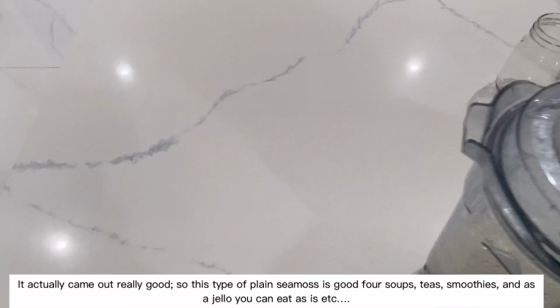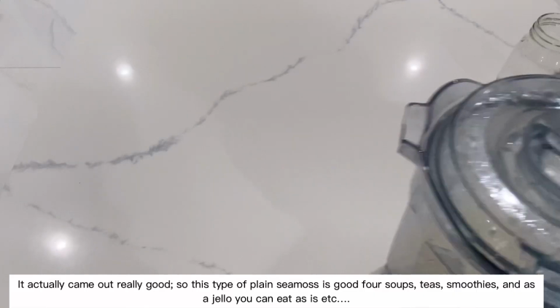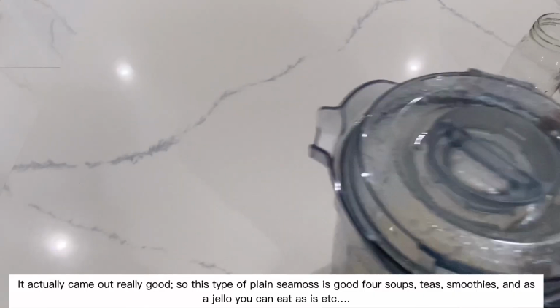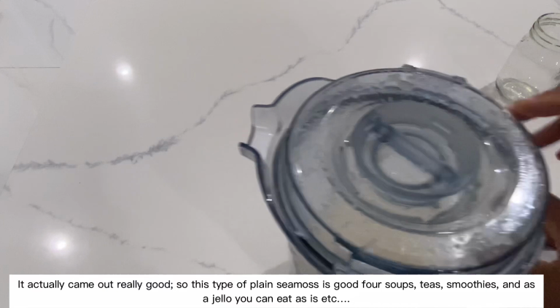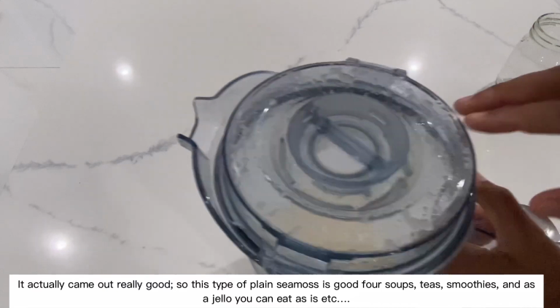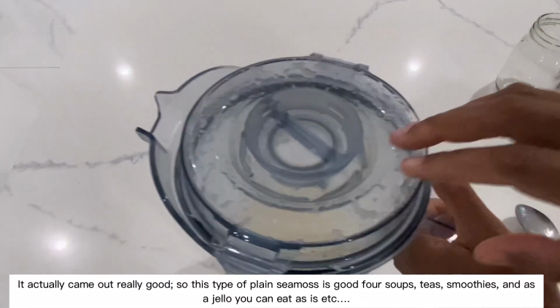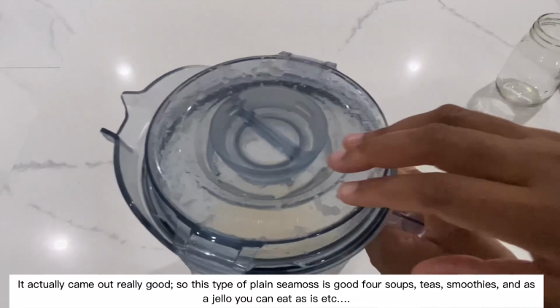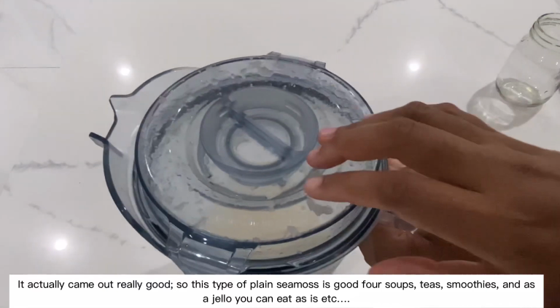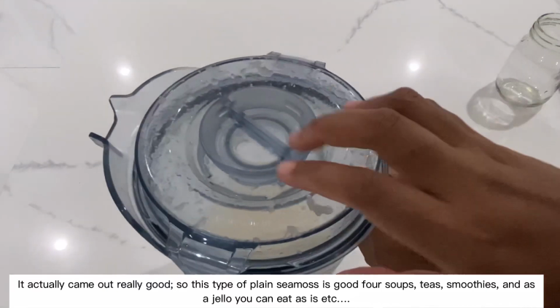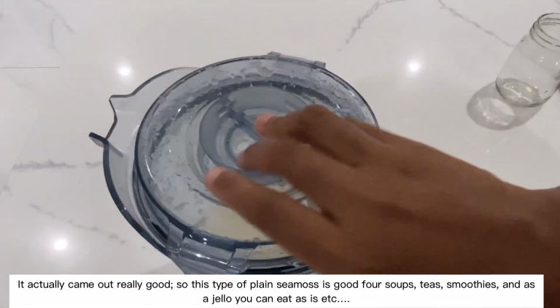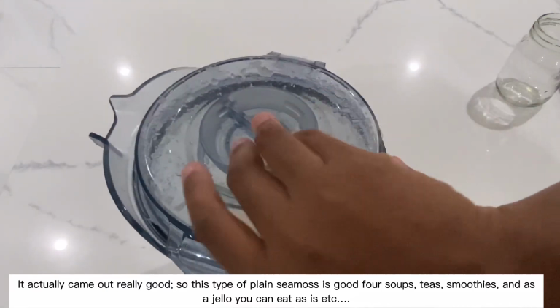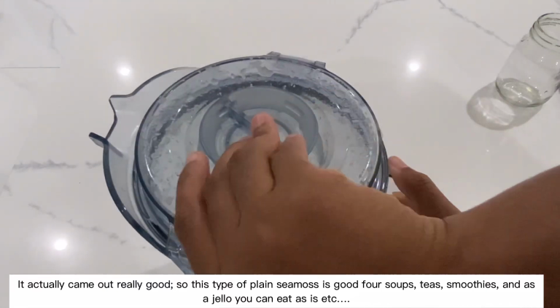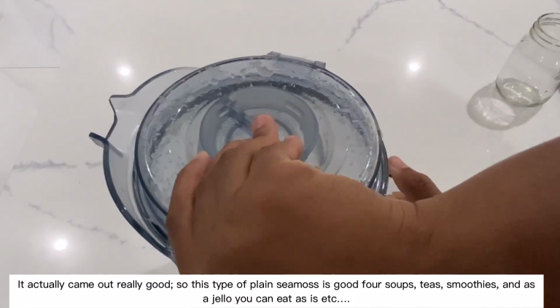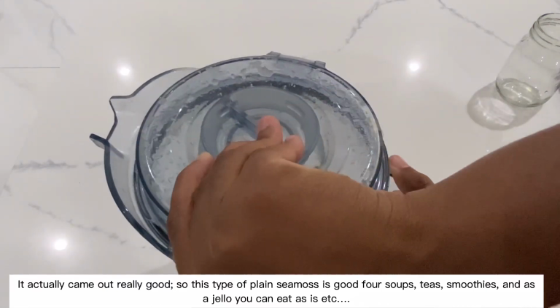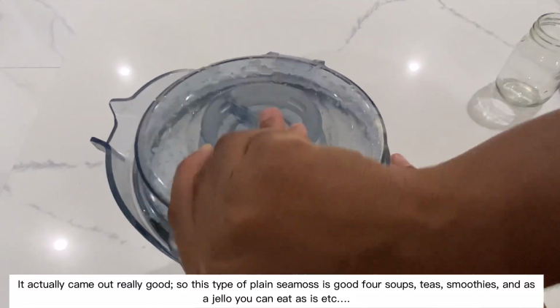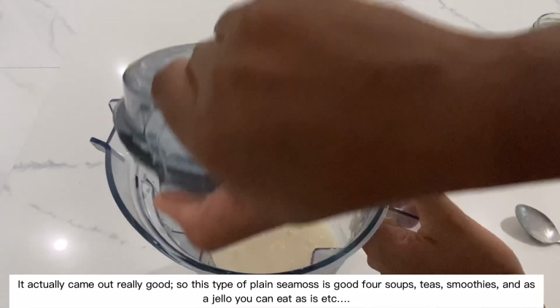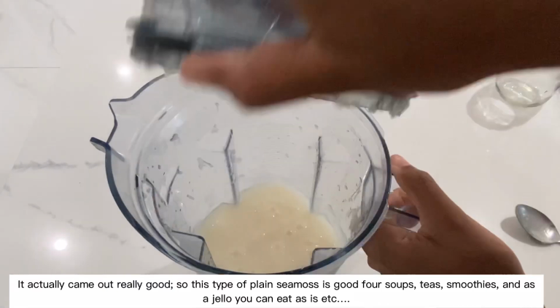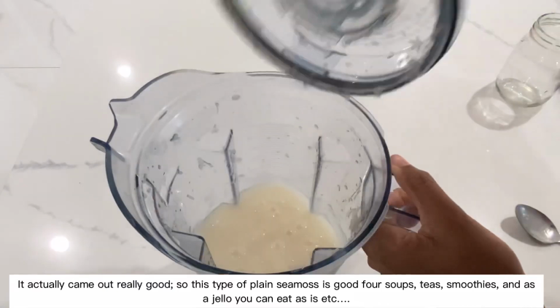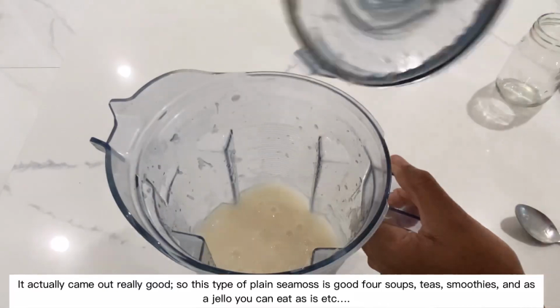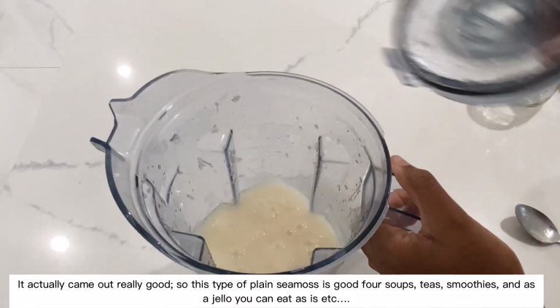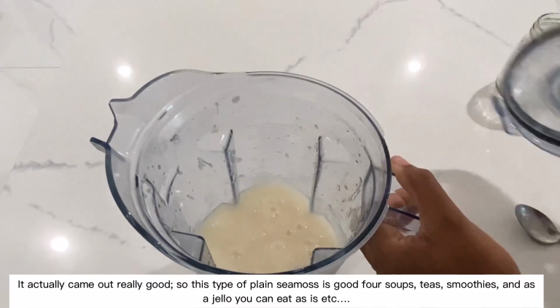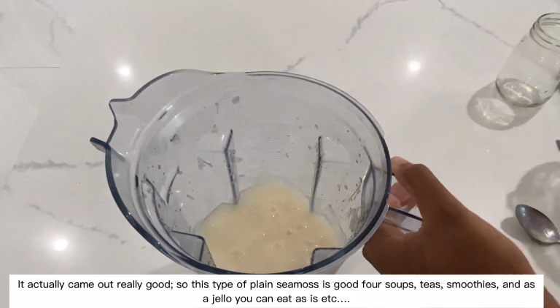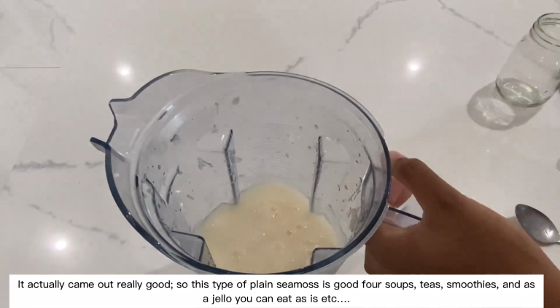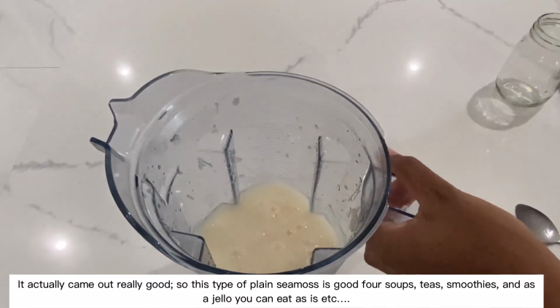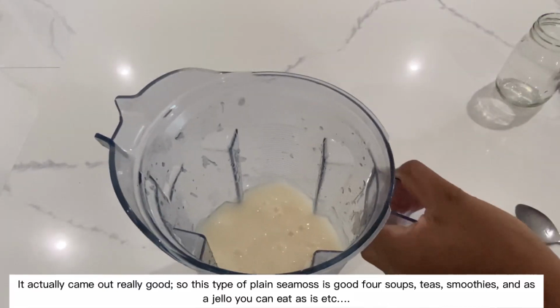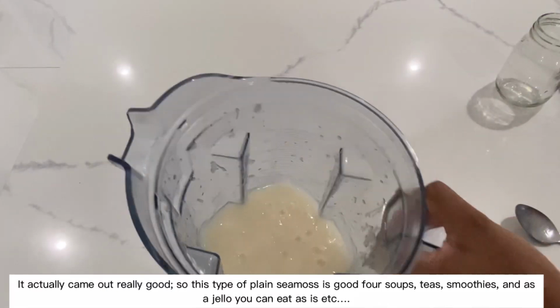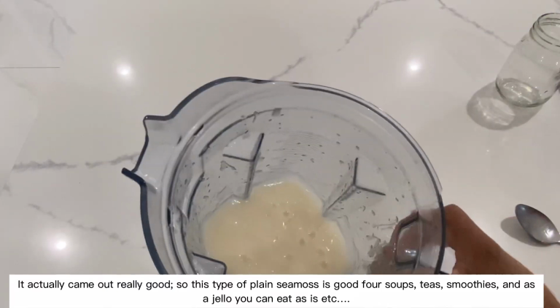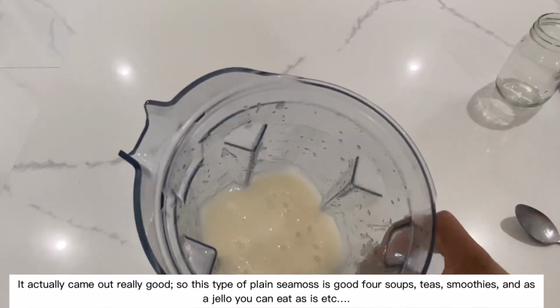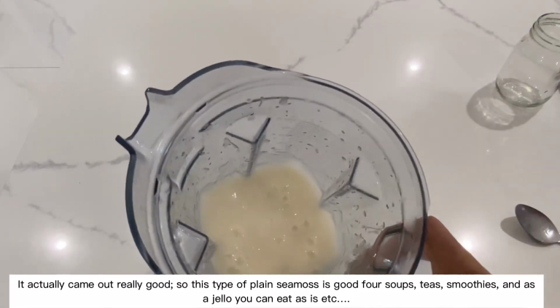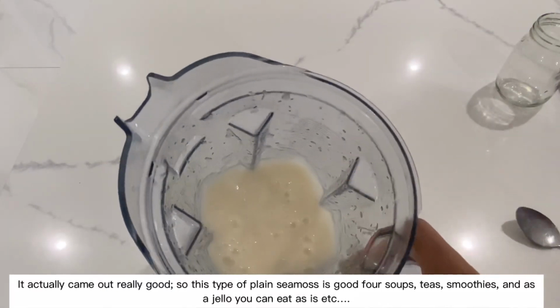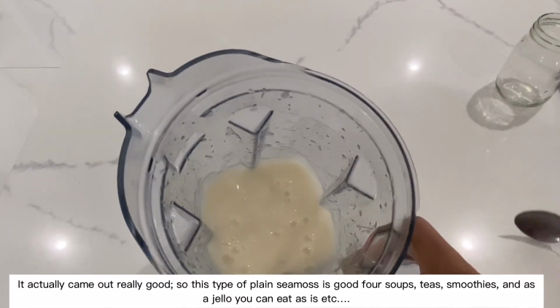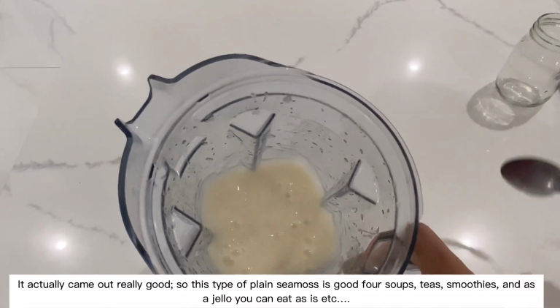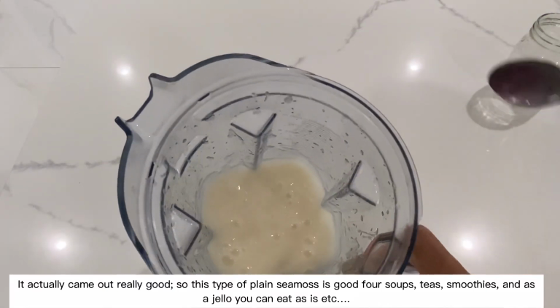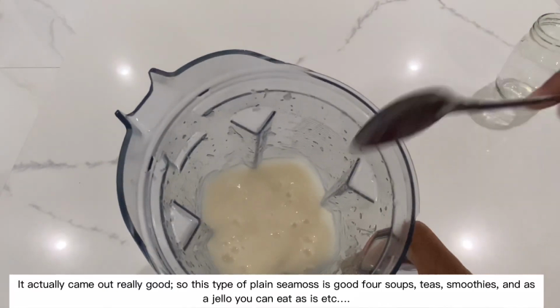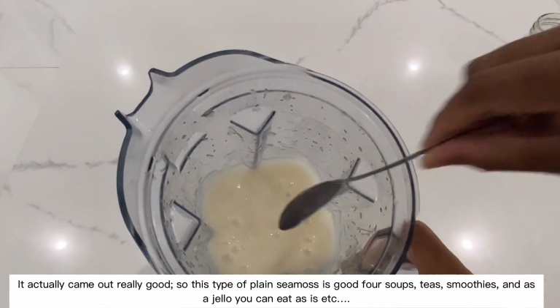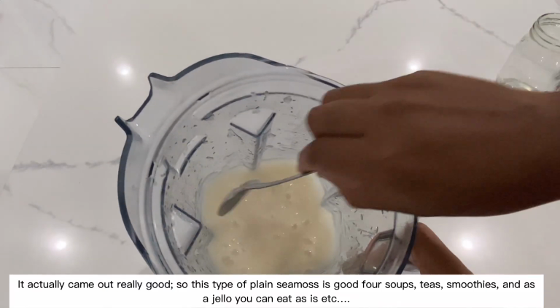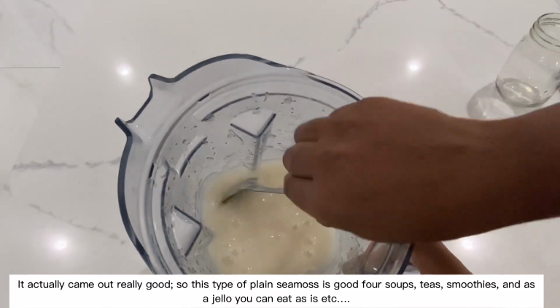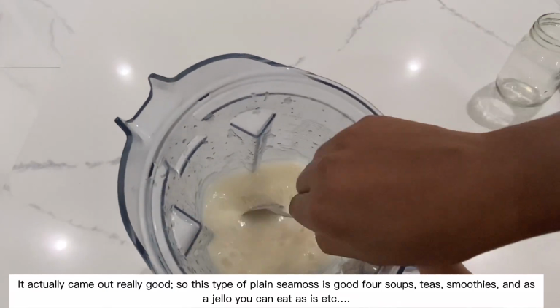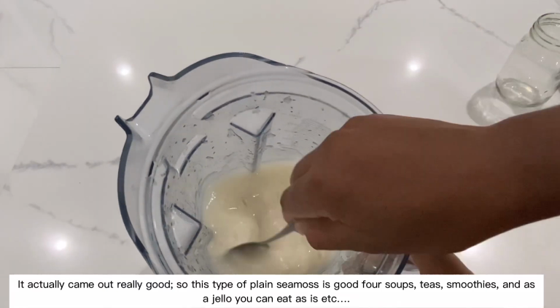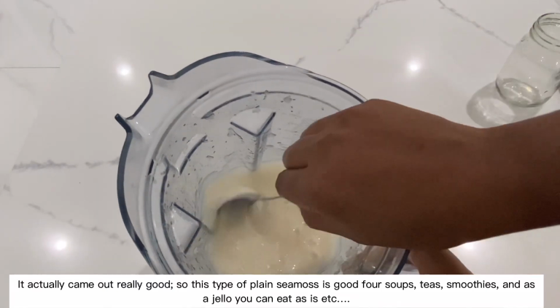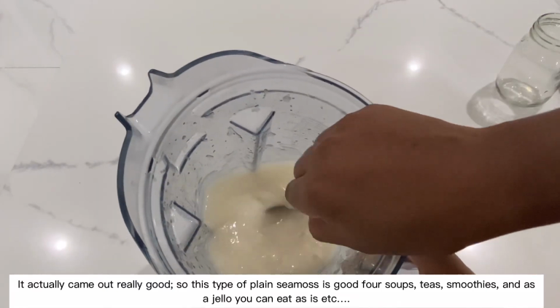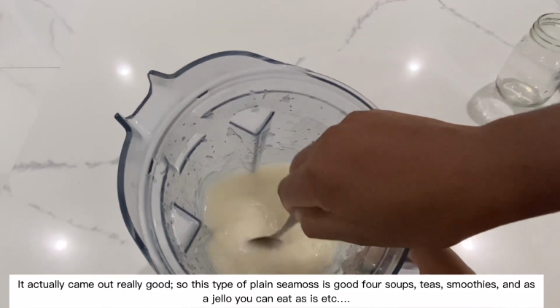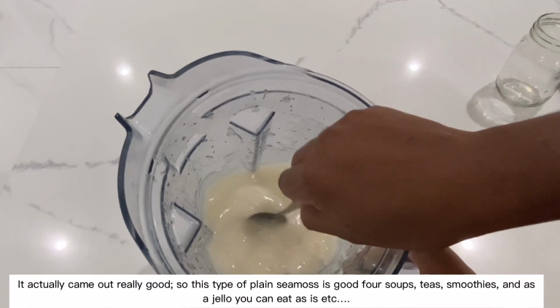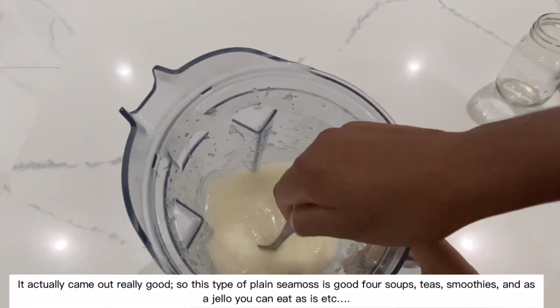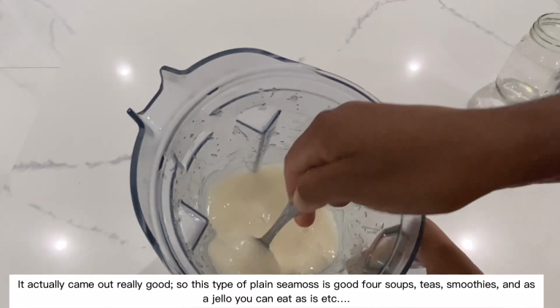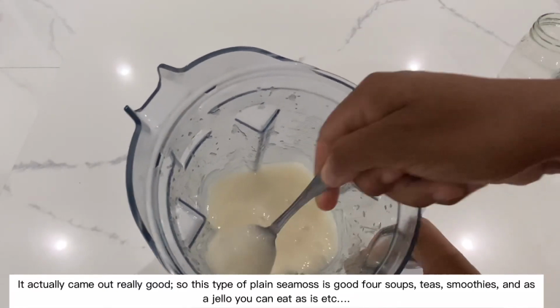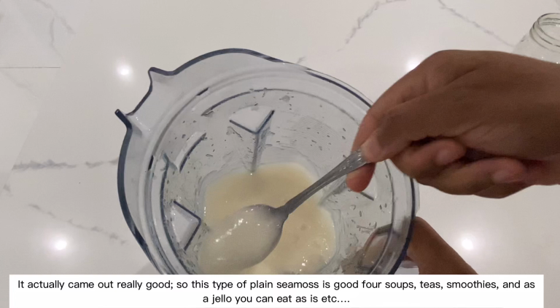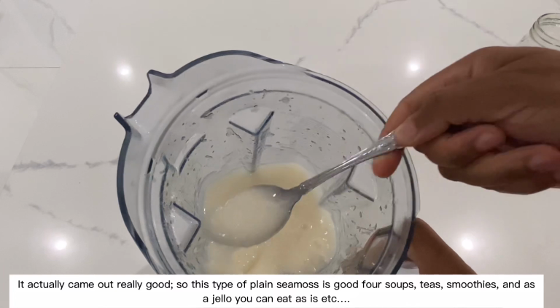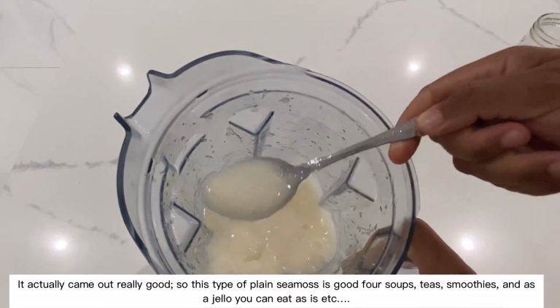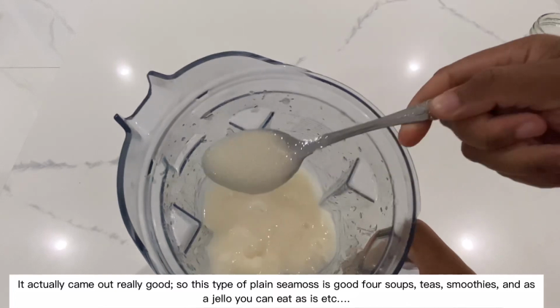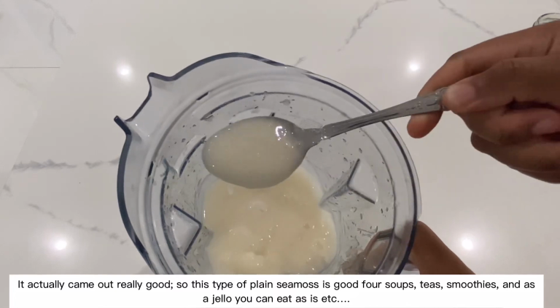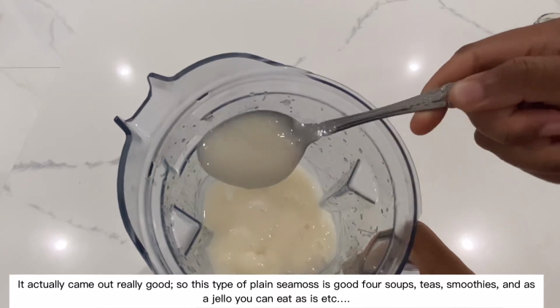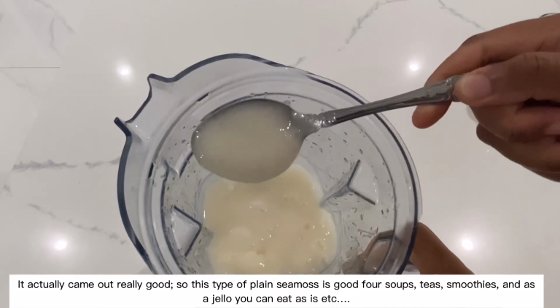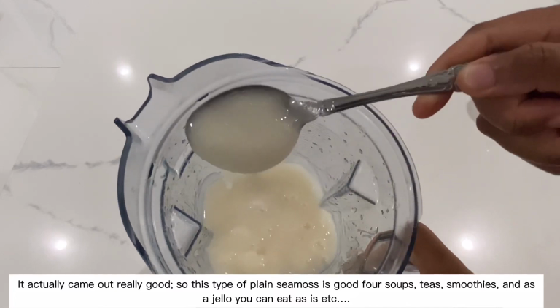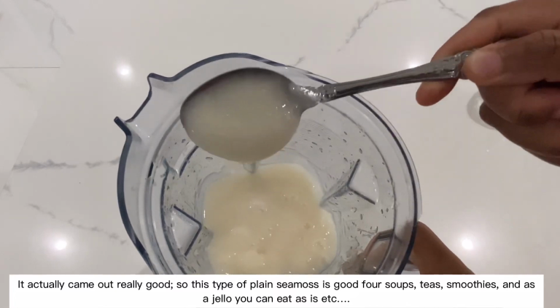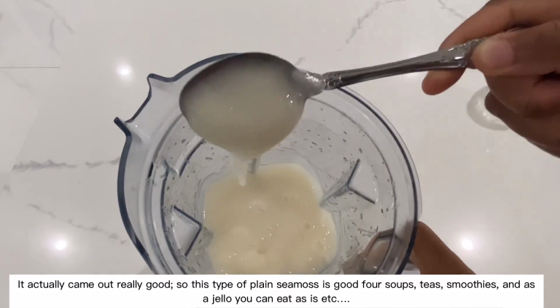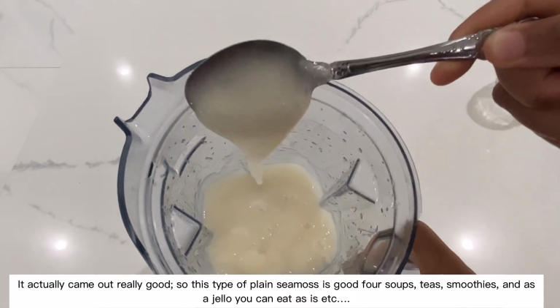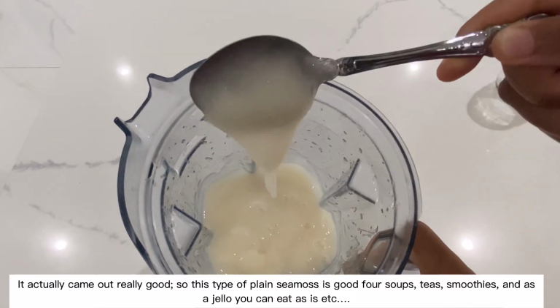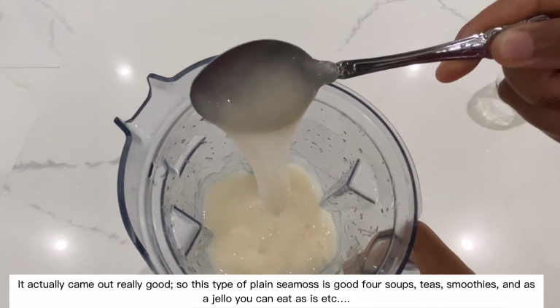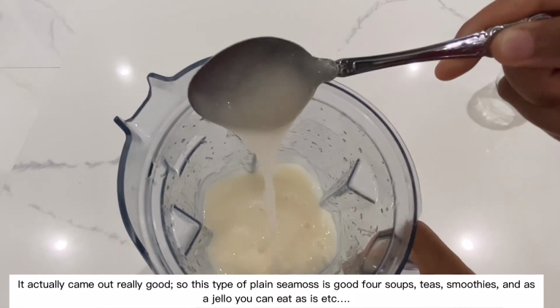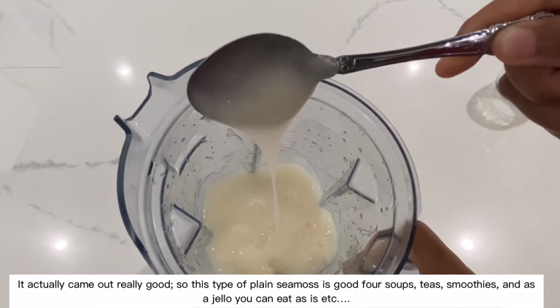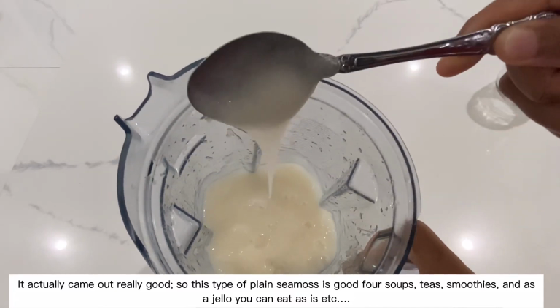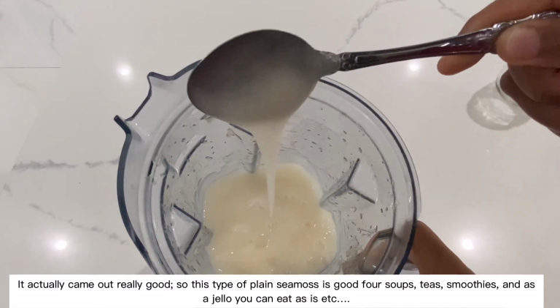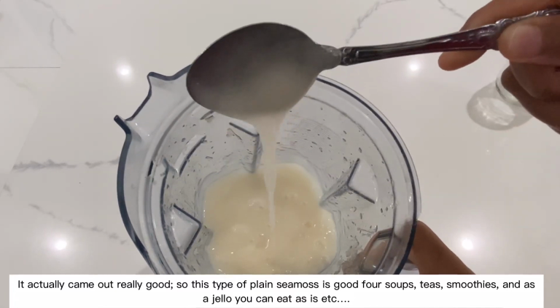It actually came out really good. This type of plain sea moss gel is good for soups, teas, smoothies, and as a jello — you can eat it as is, etc.